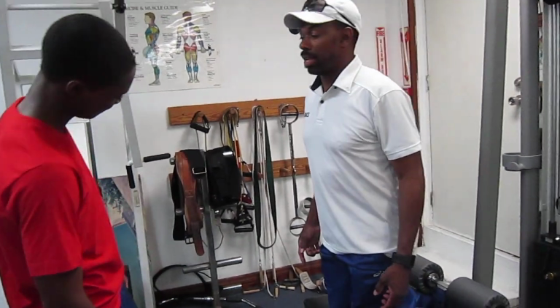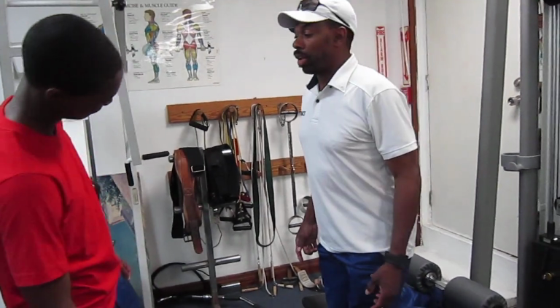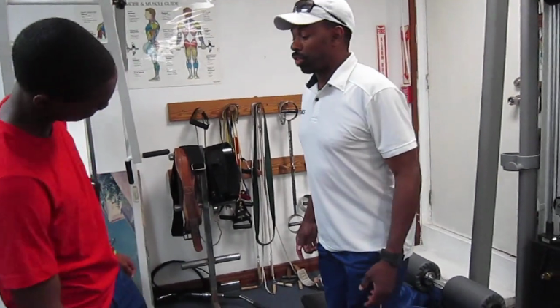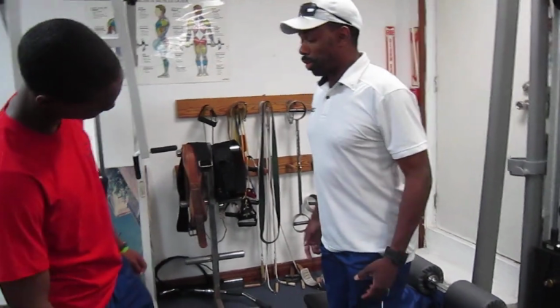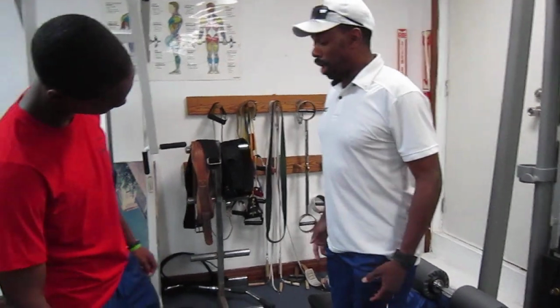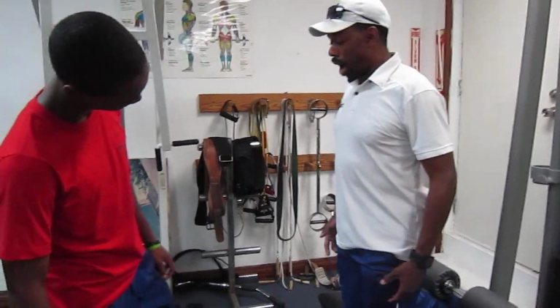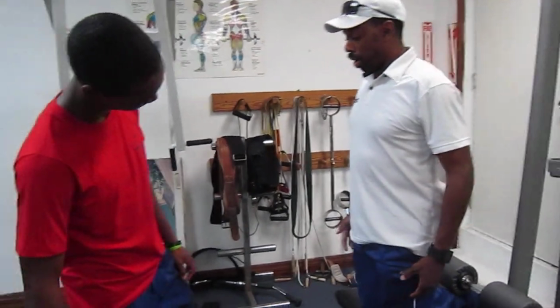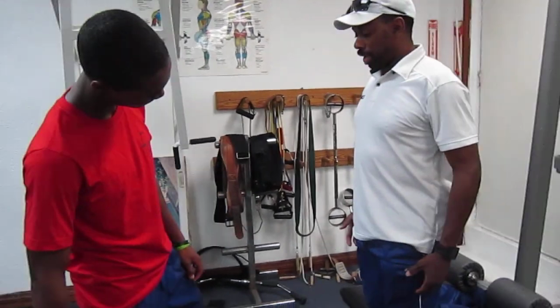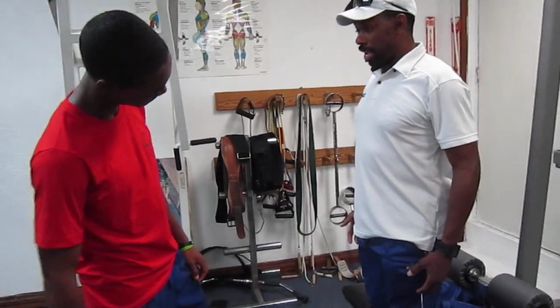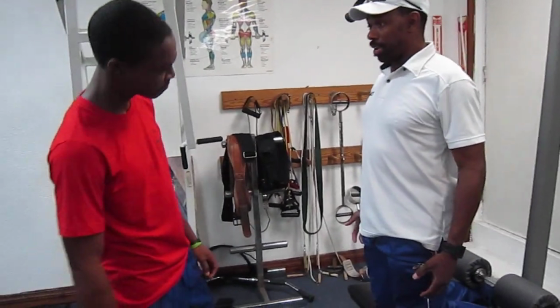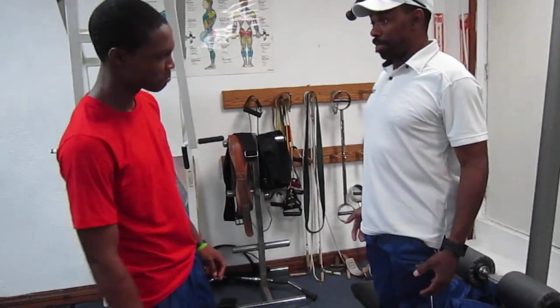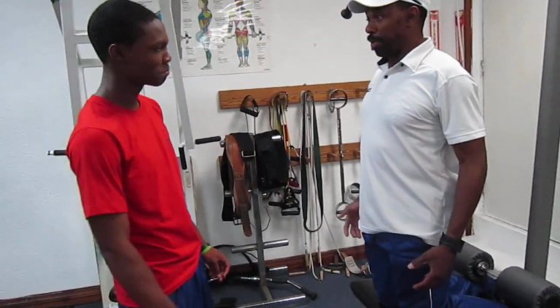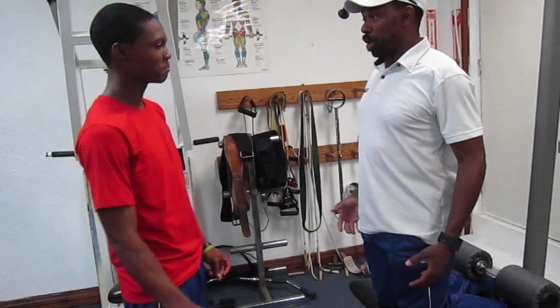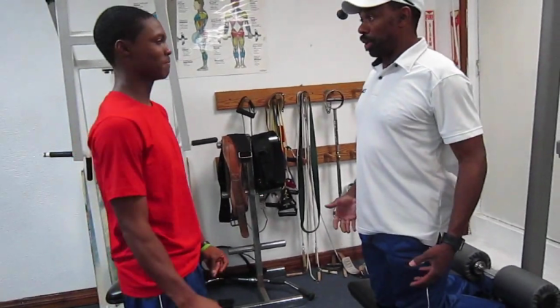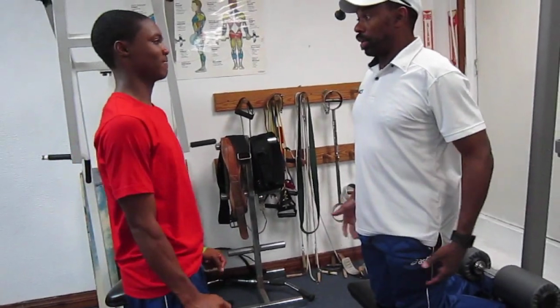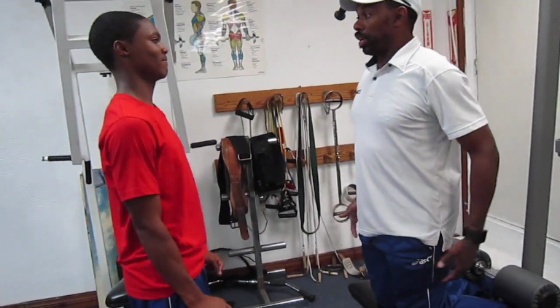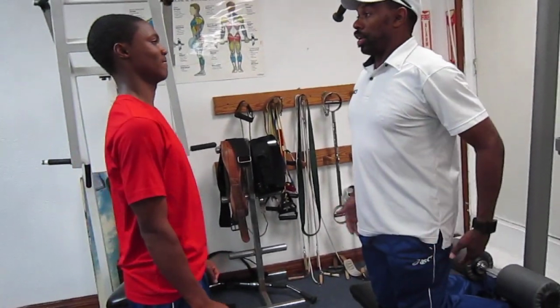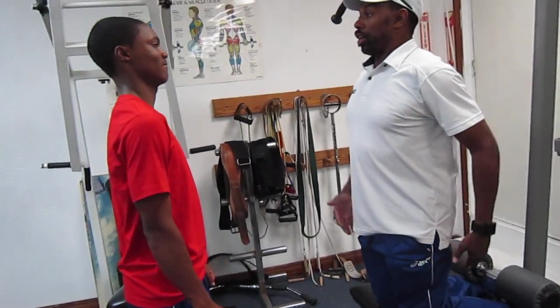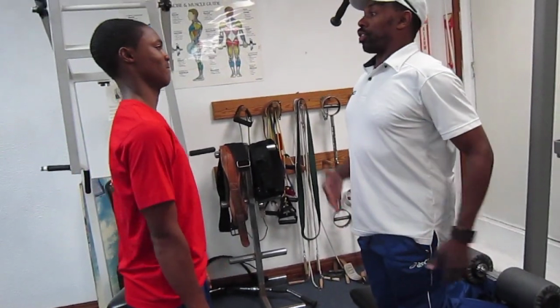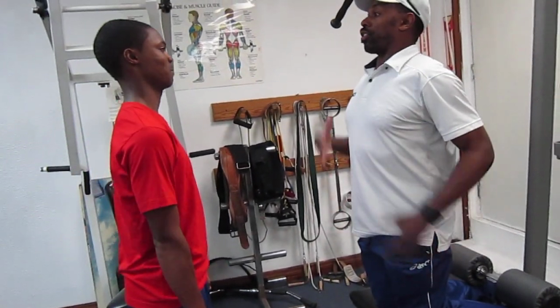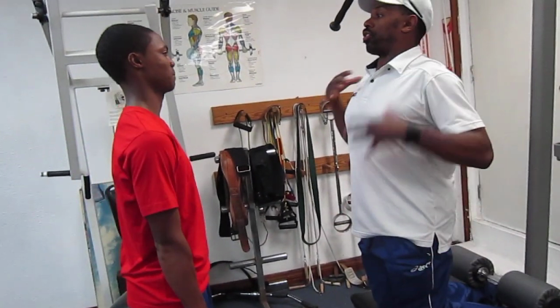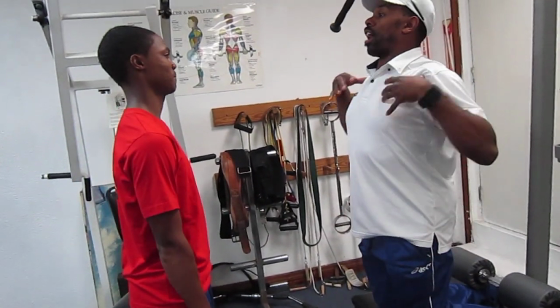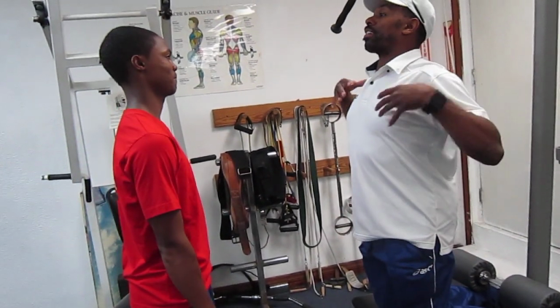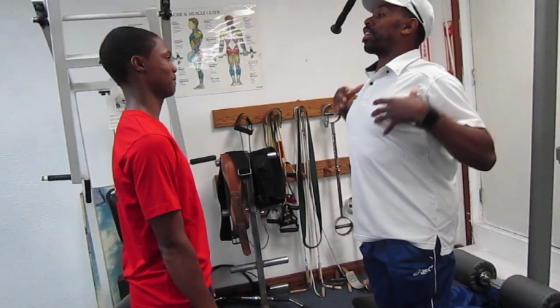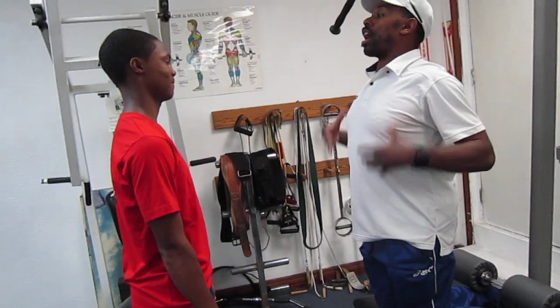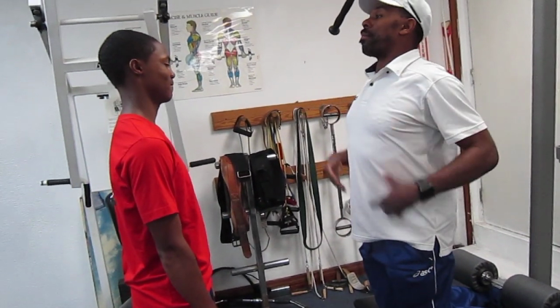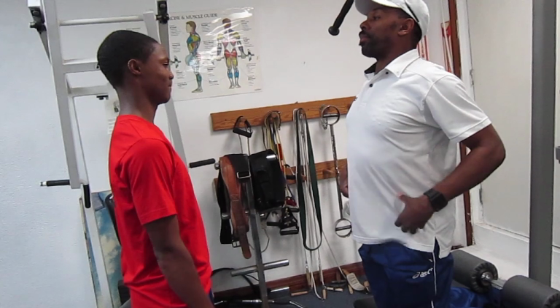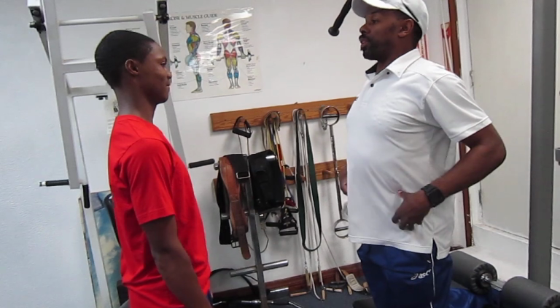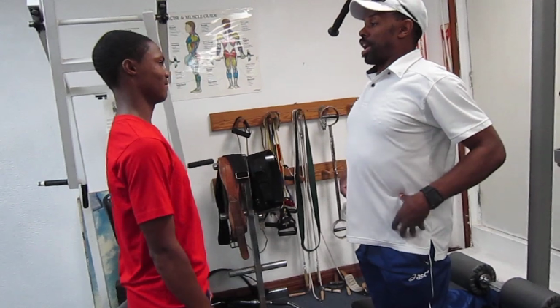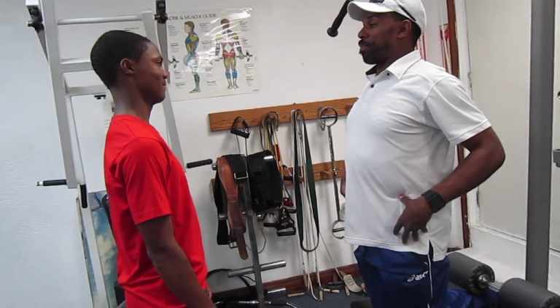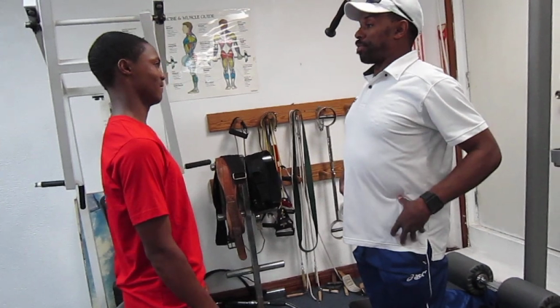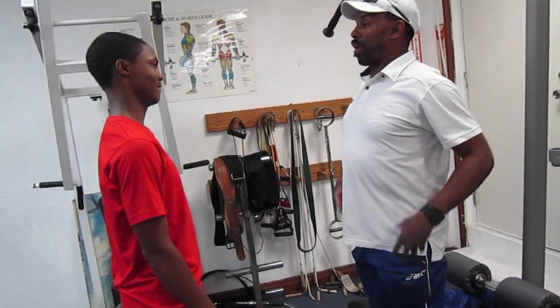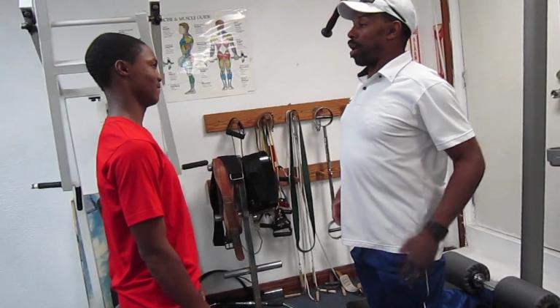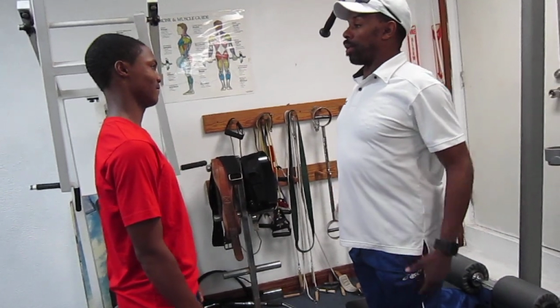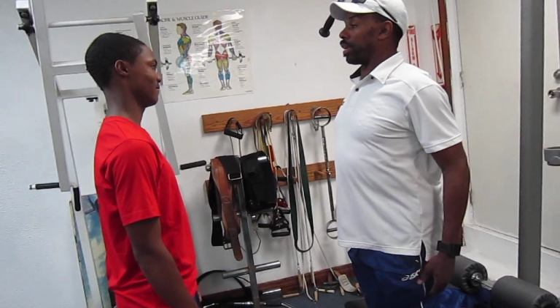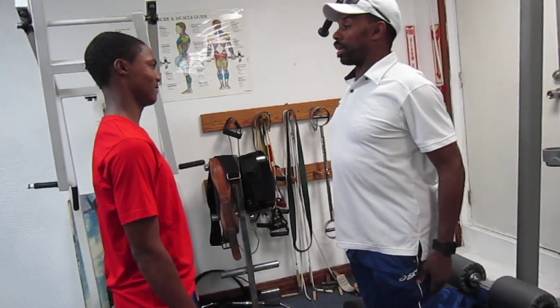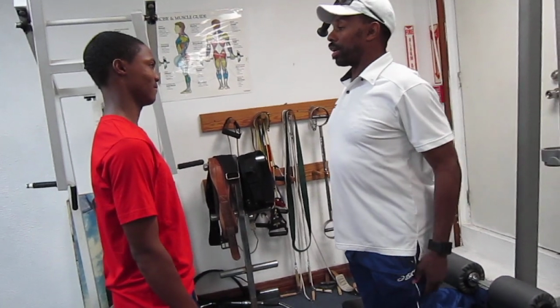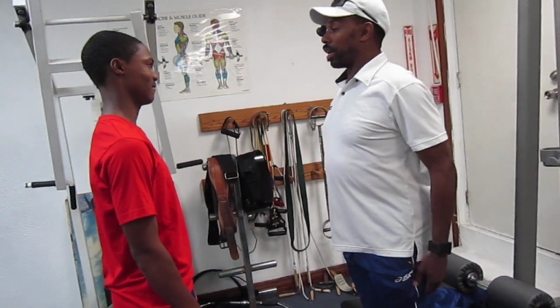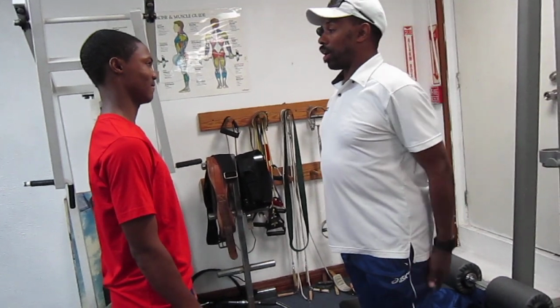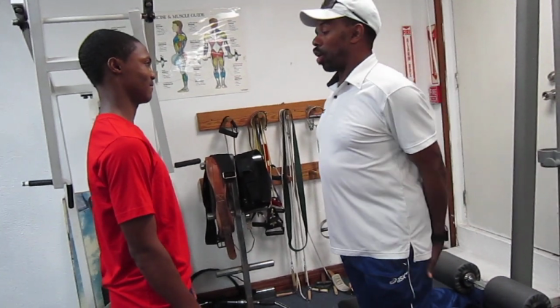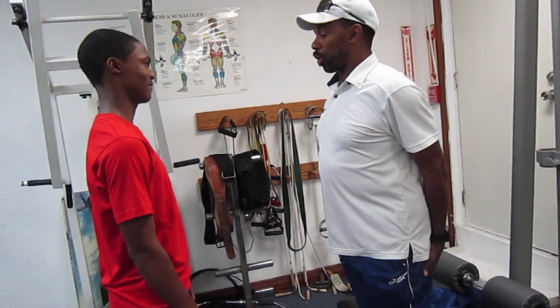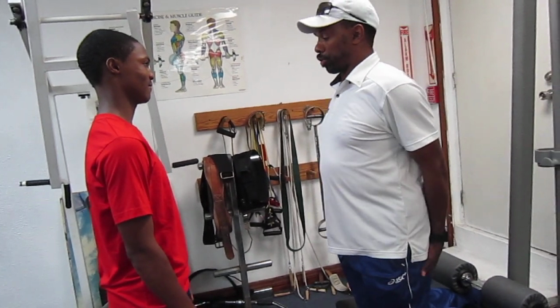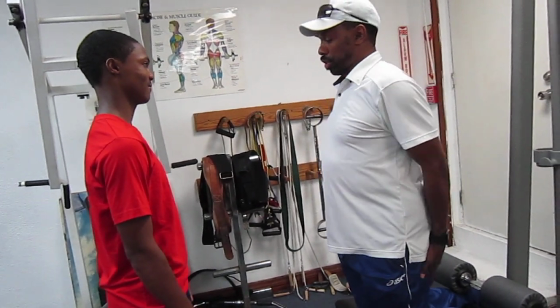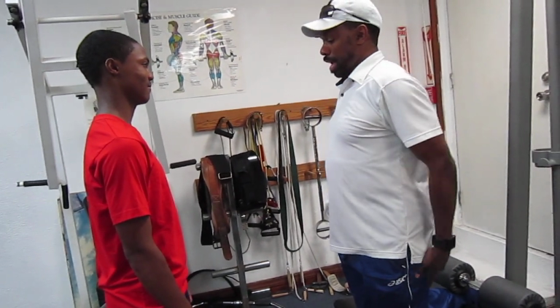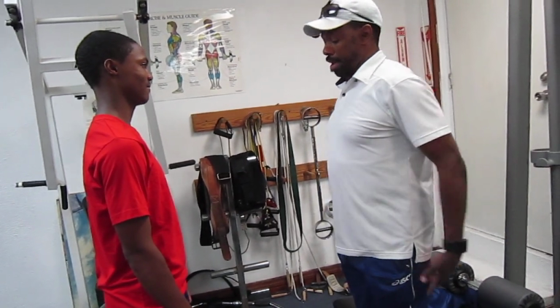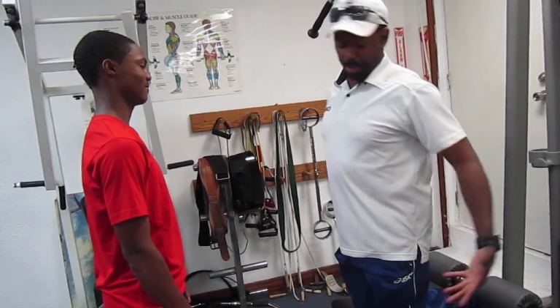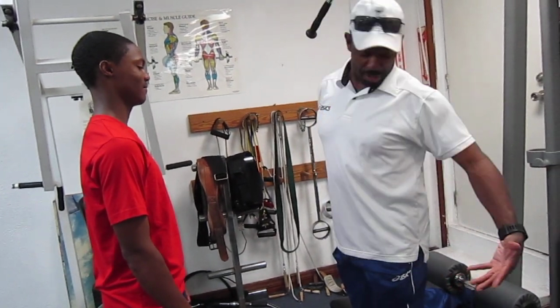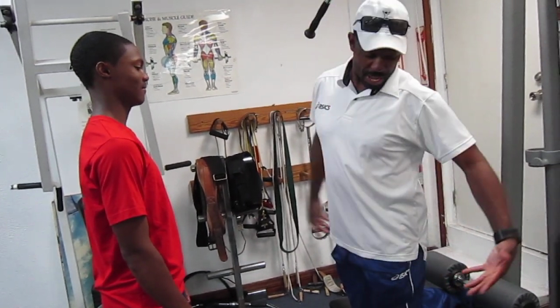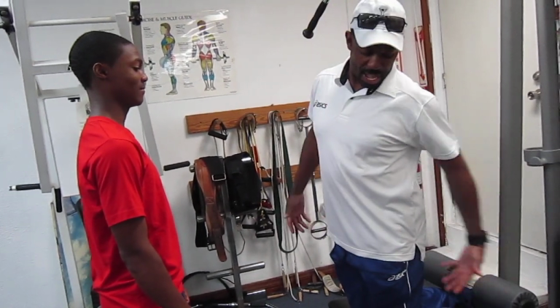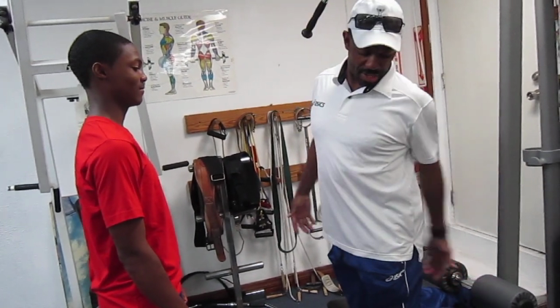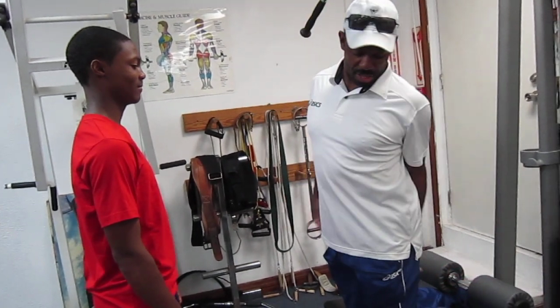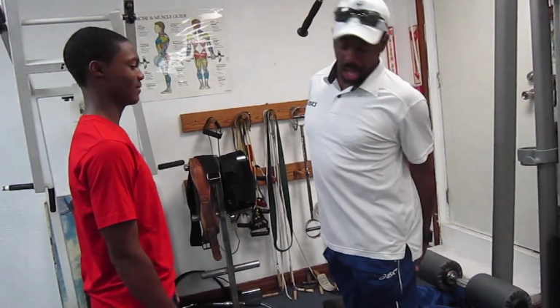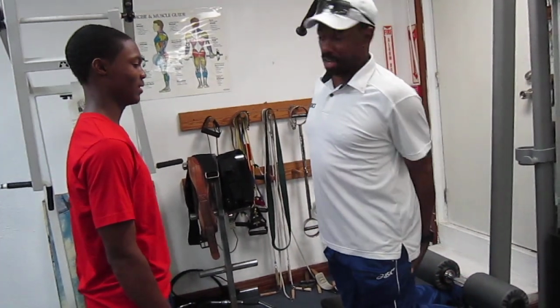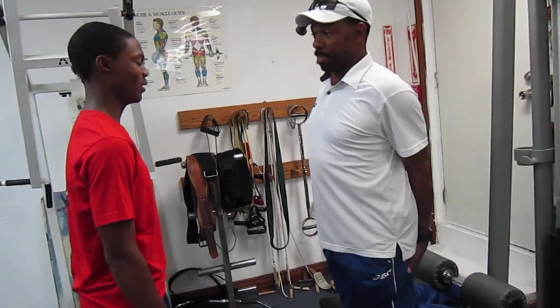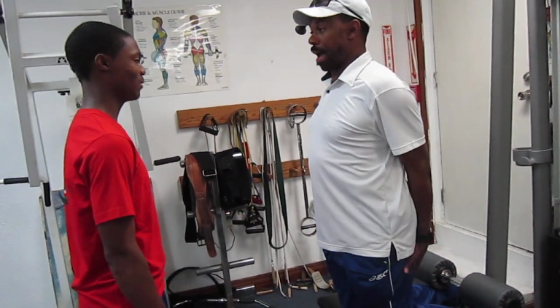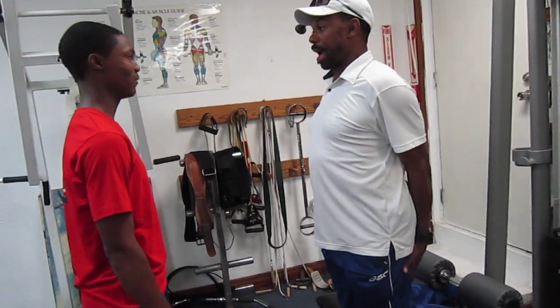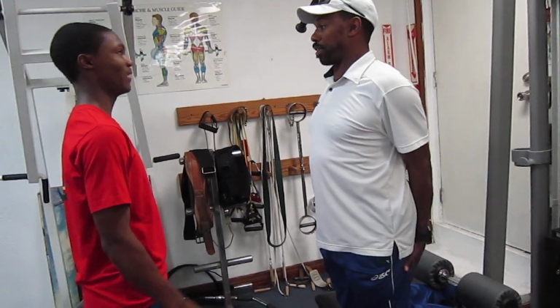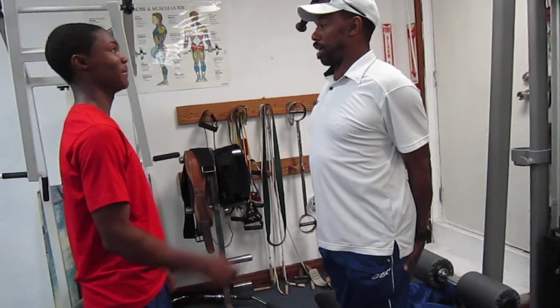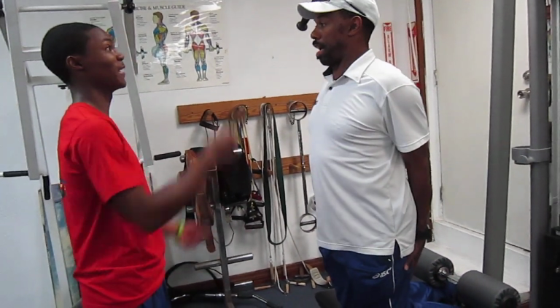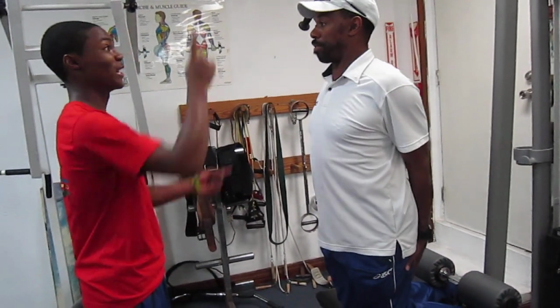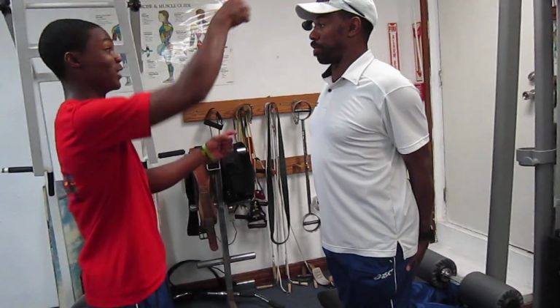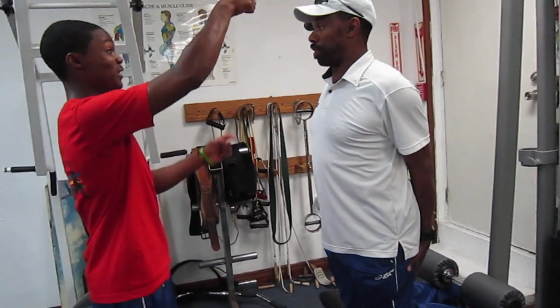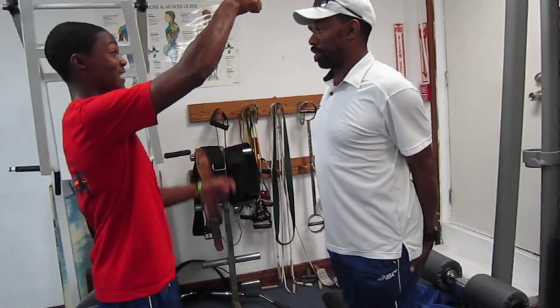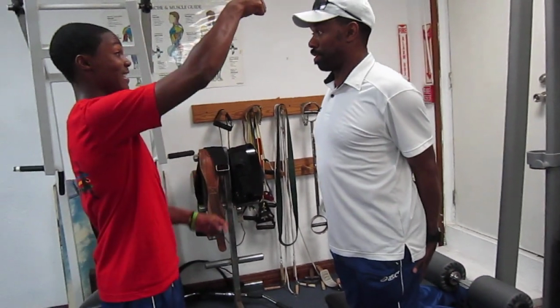So now, keep core engaged. Chest up, hips forward, hold on to the end, put your hands down at your back, and you're not using that.